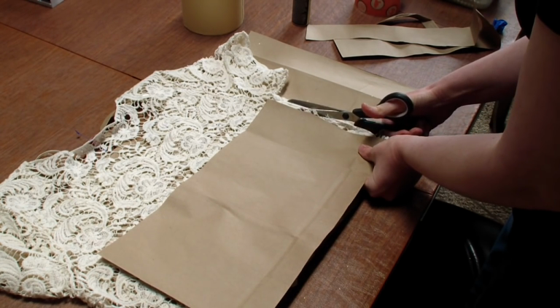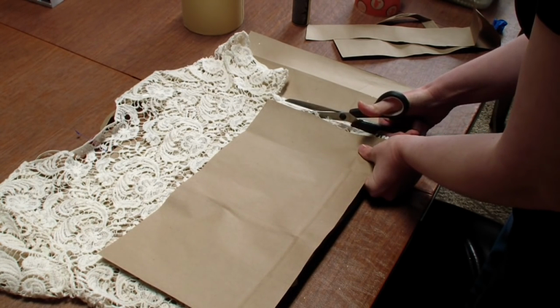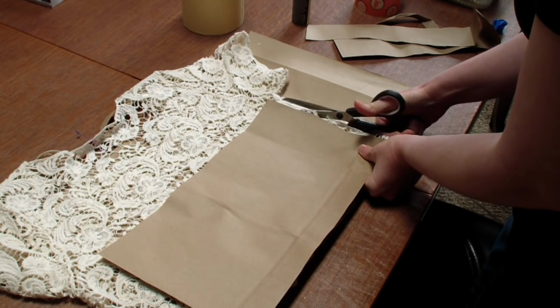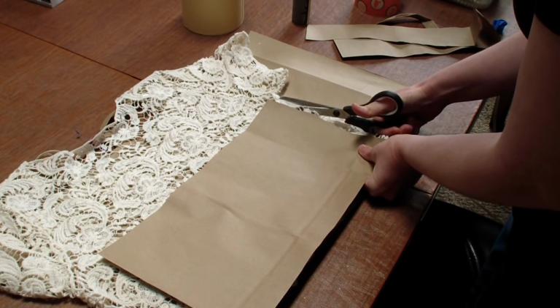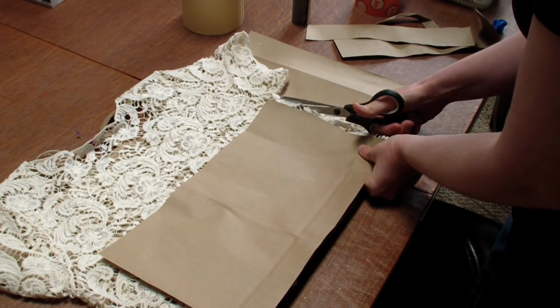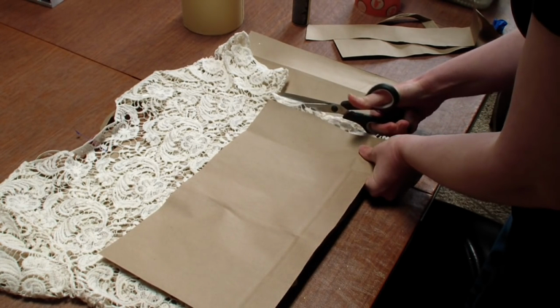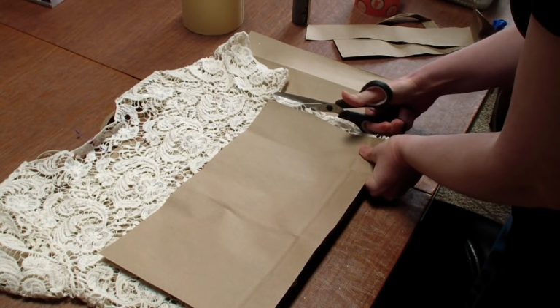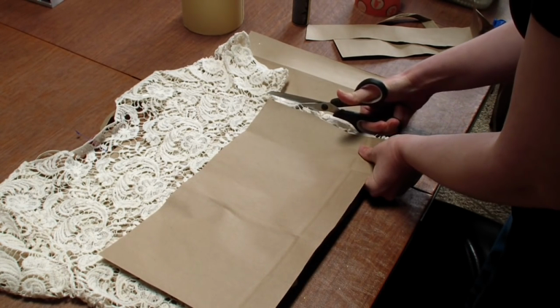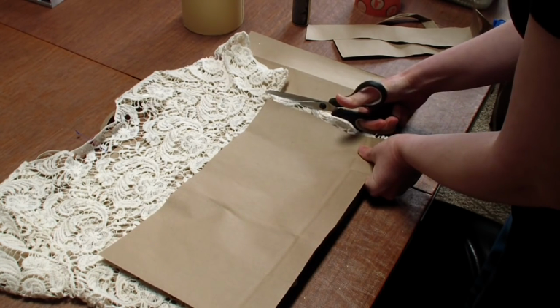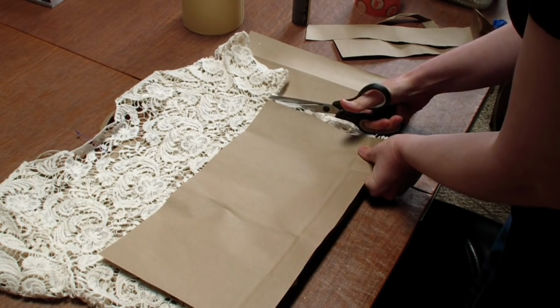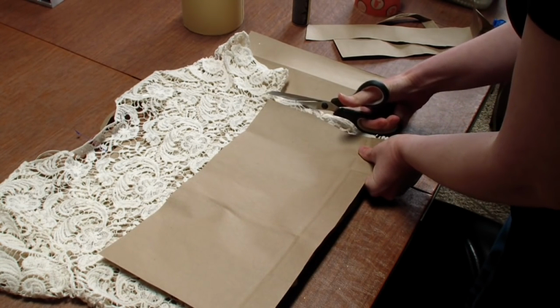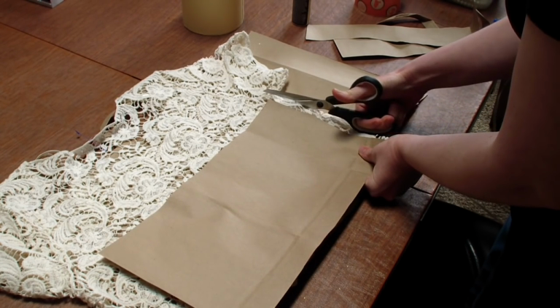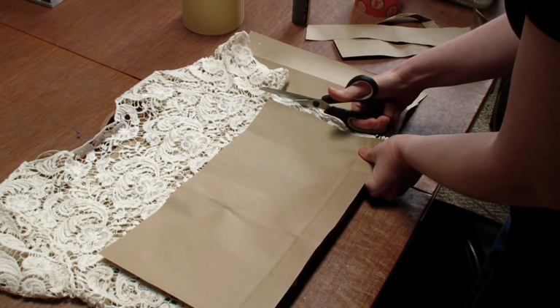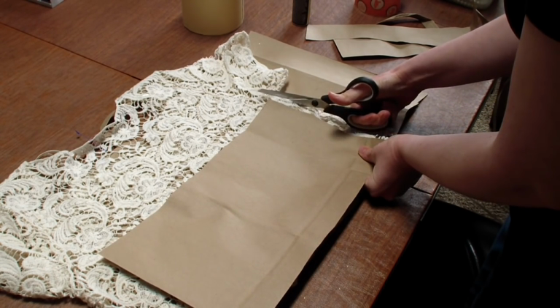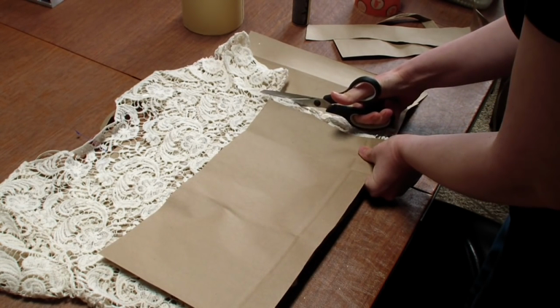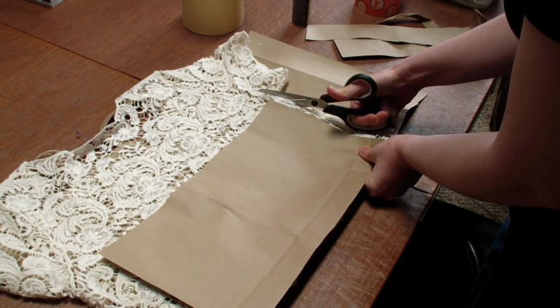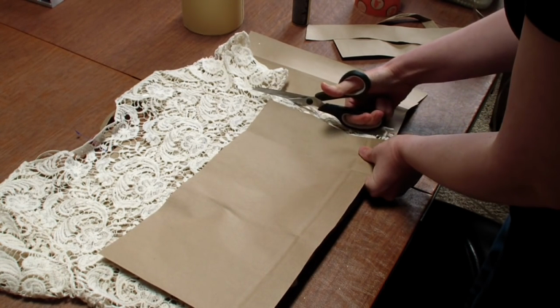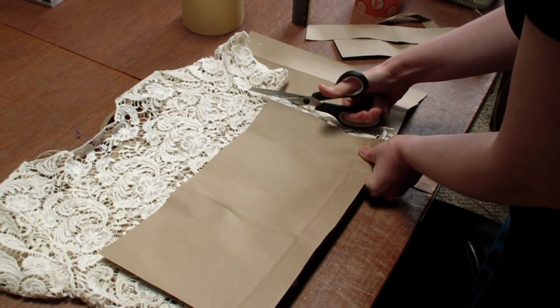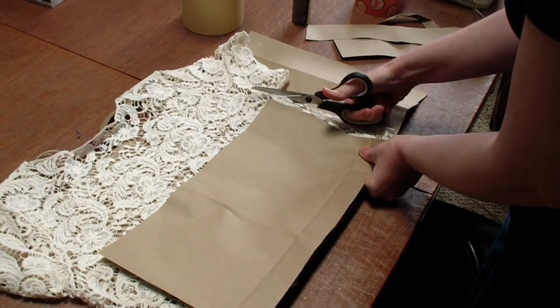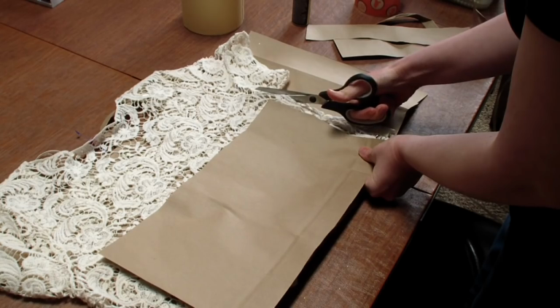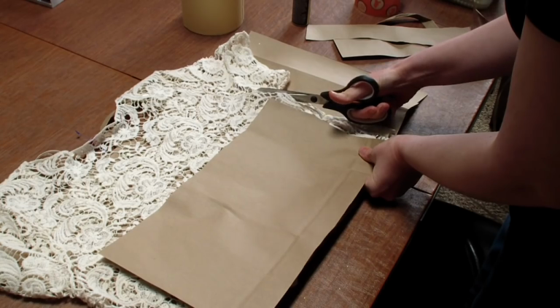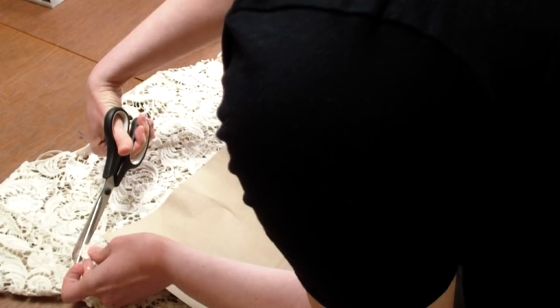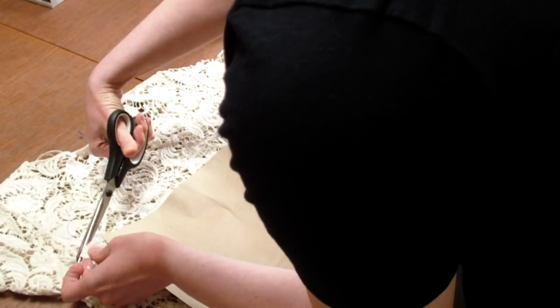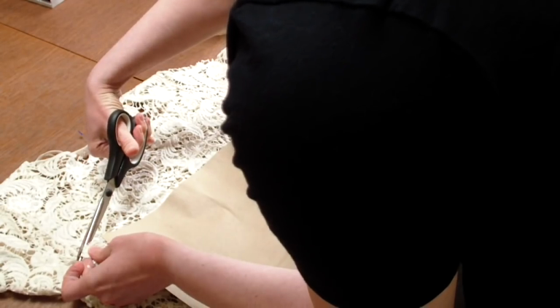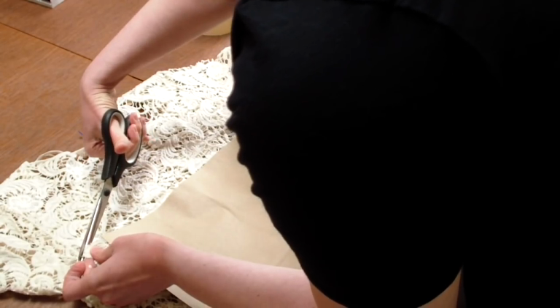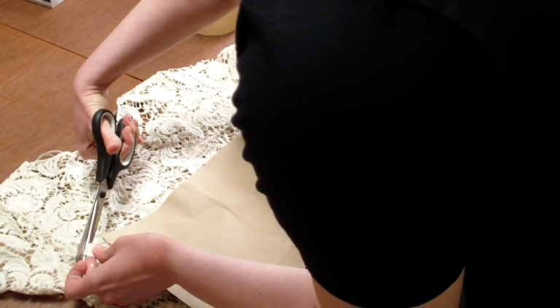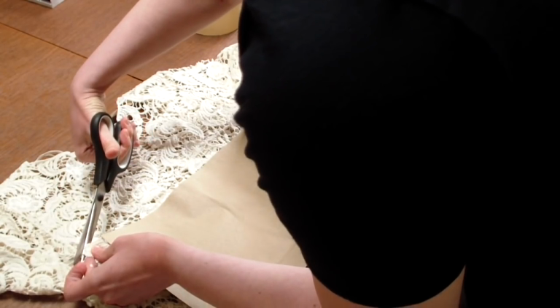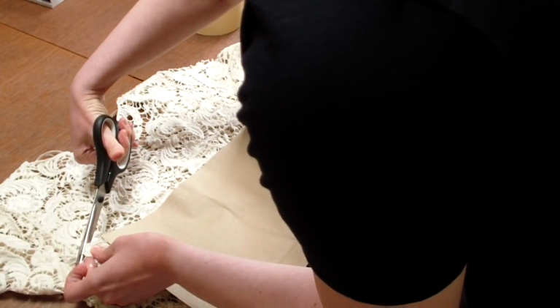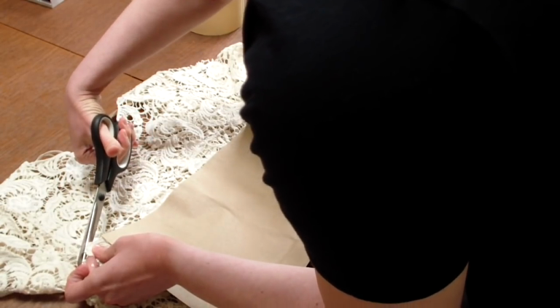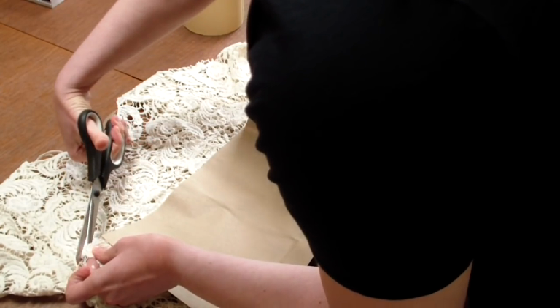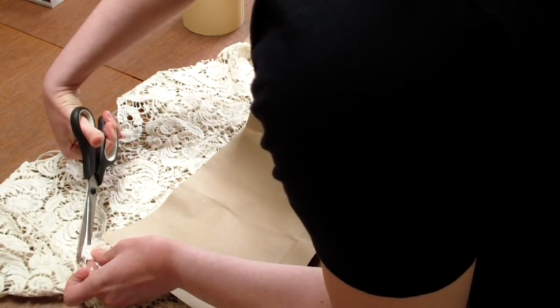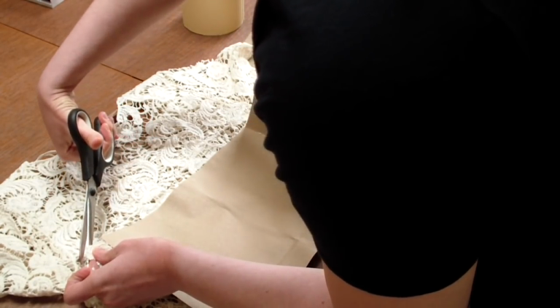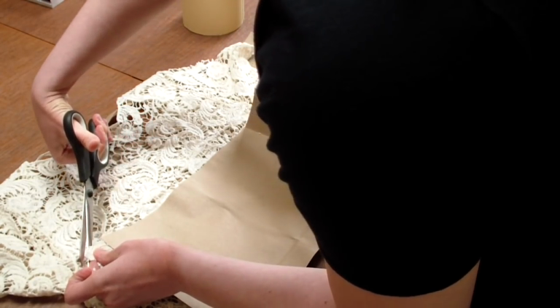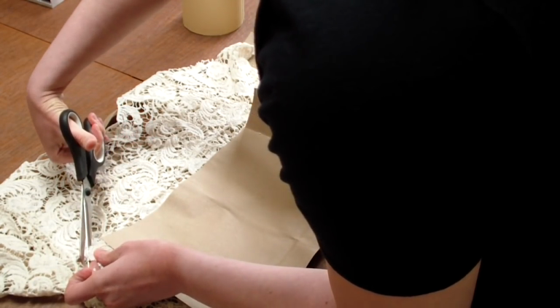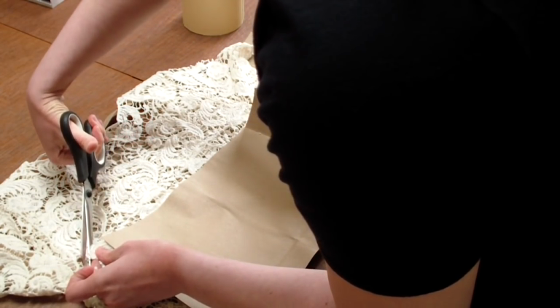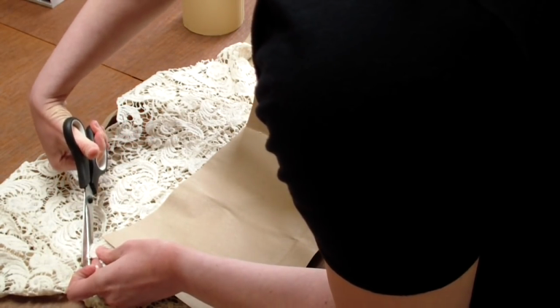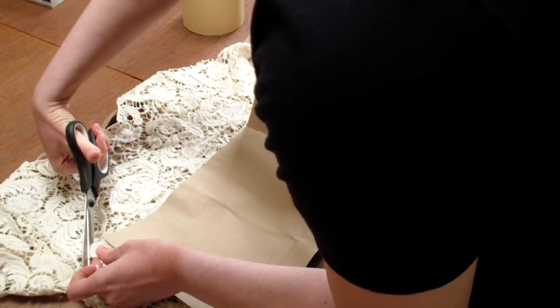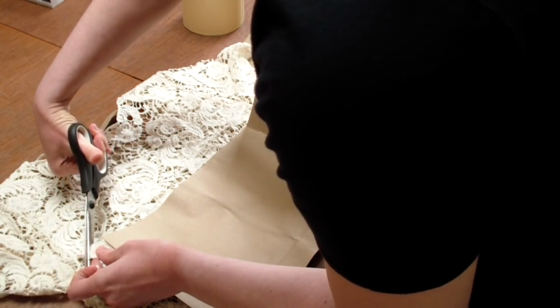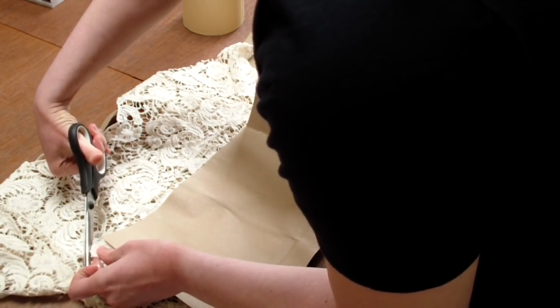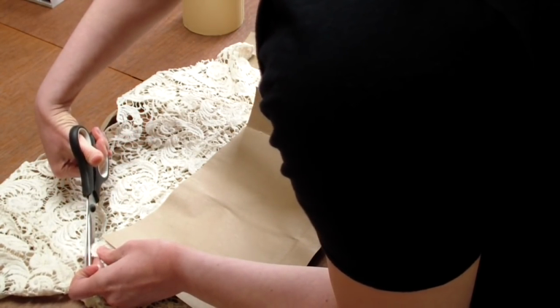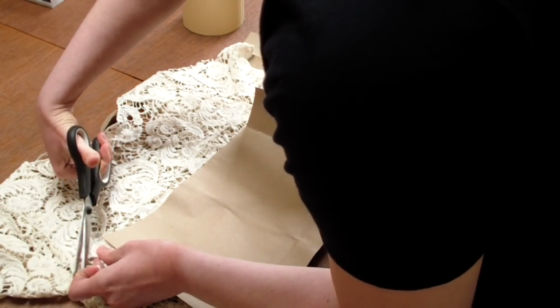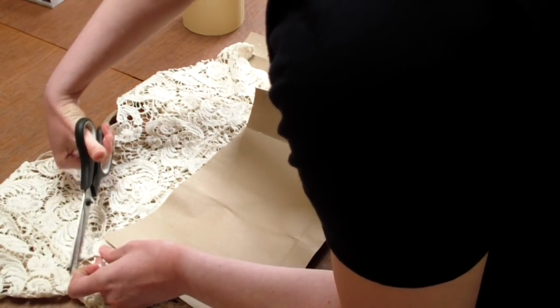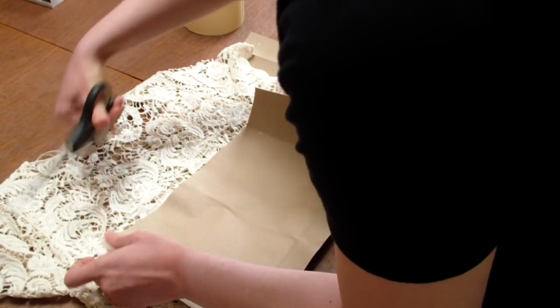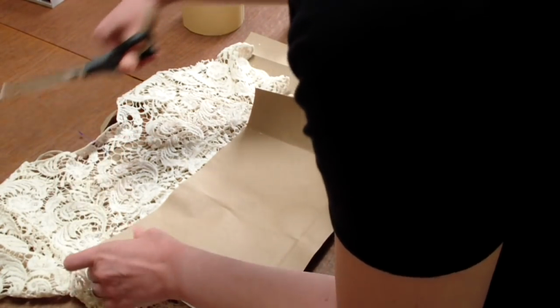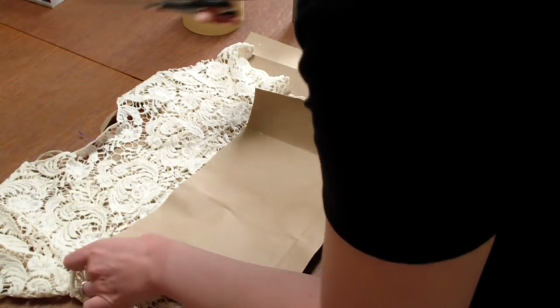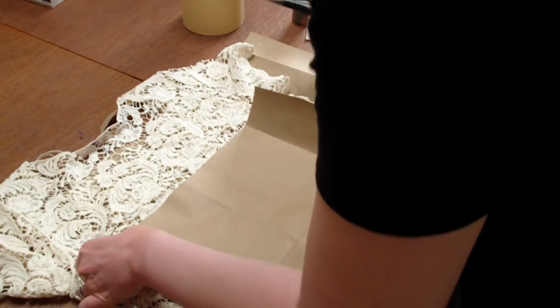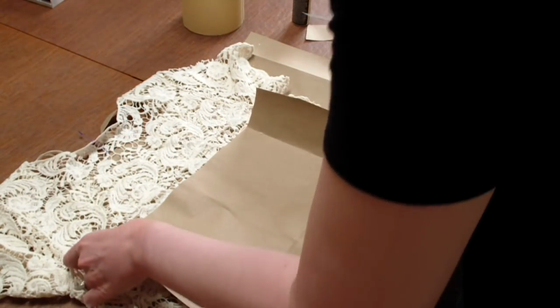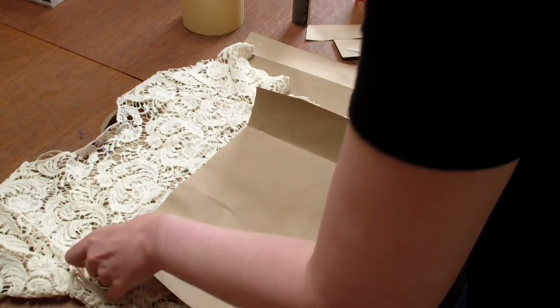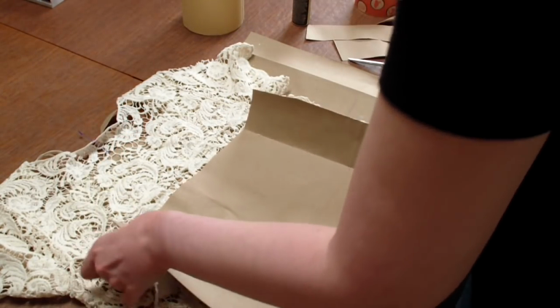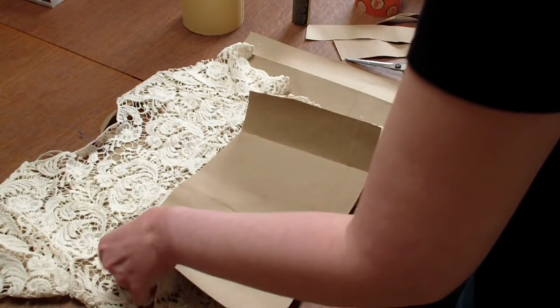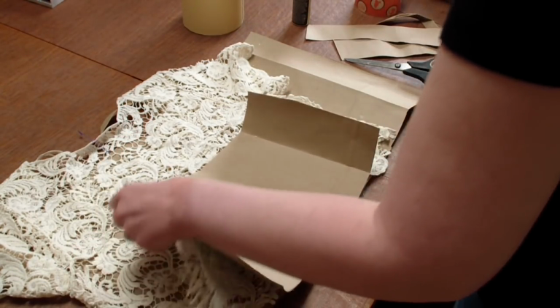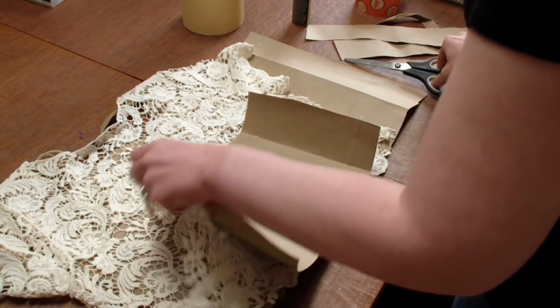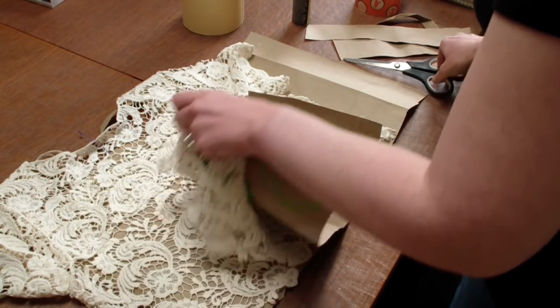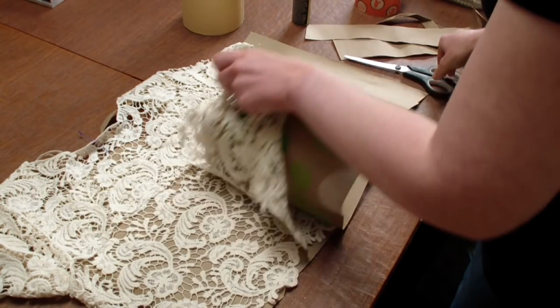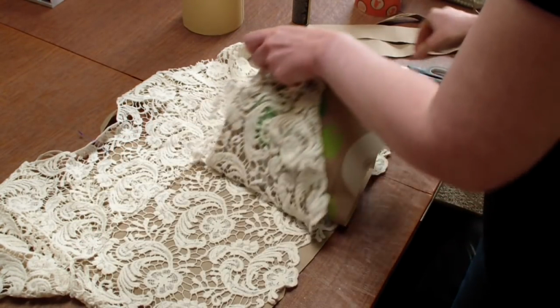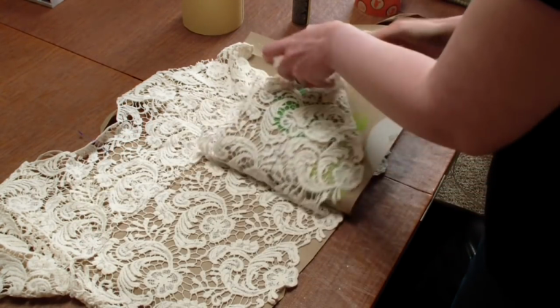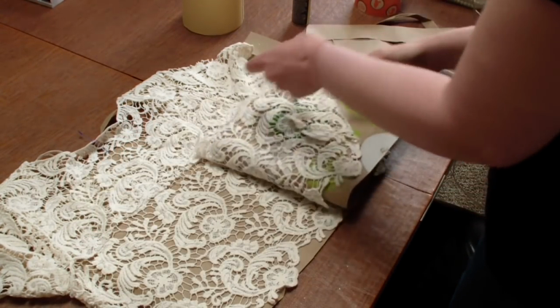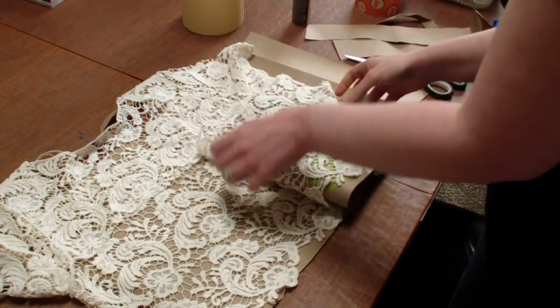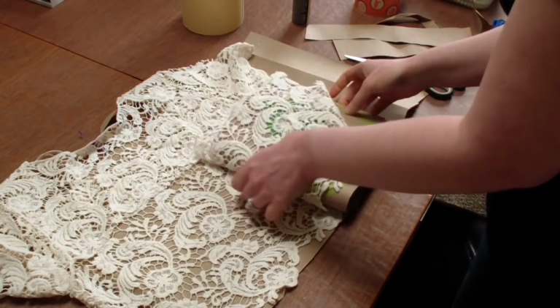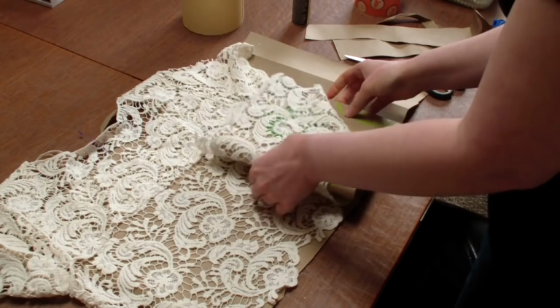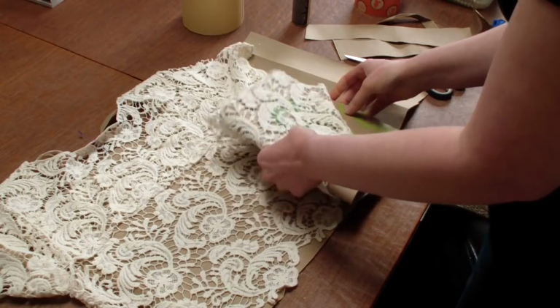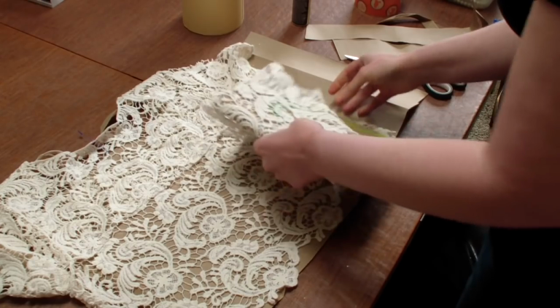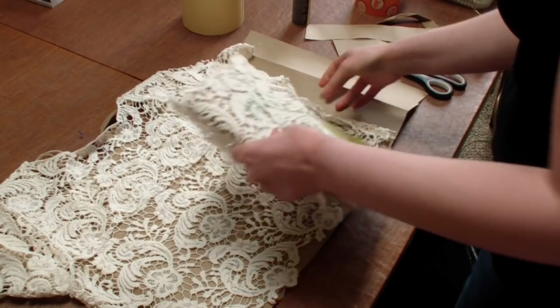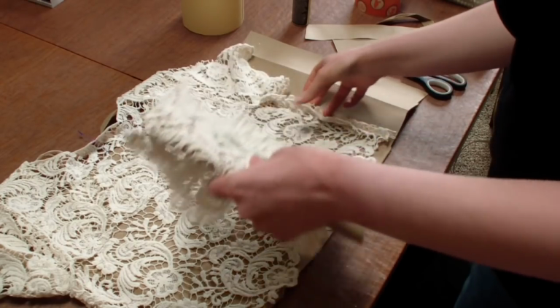I had enough lace fabric to do this a total of twice, so I didn't want to mess up any more than once if I didn't have to.